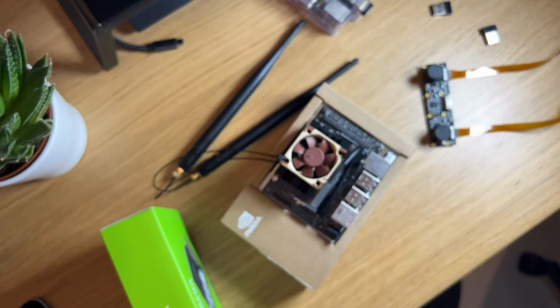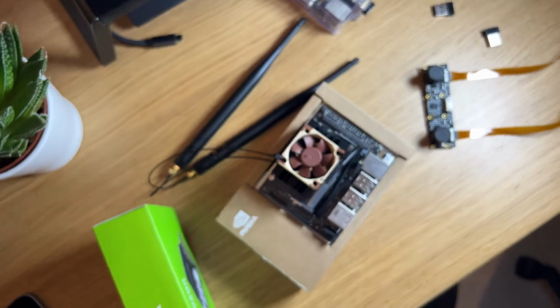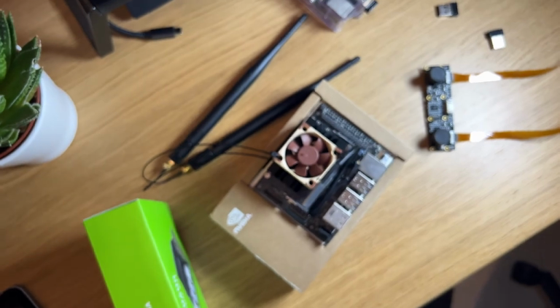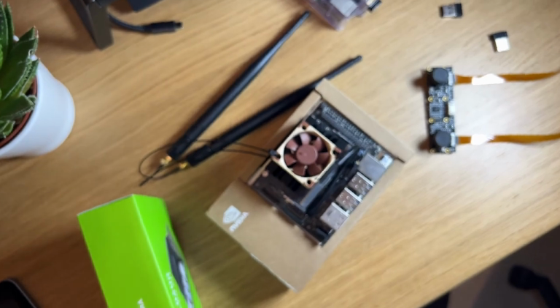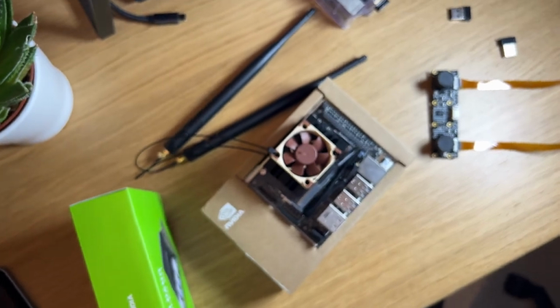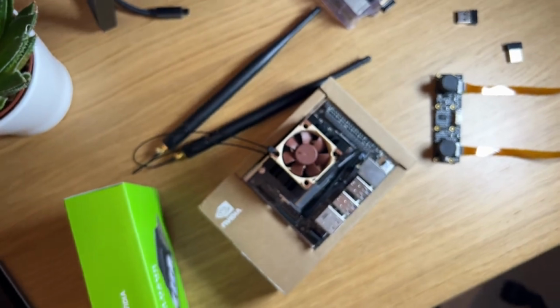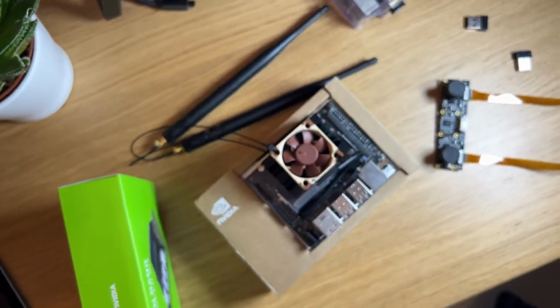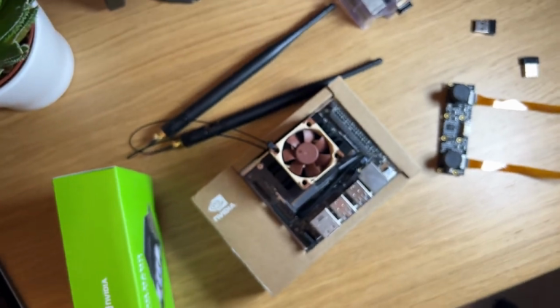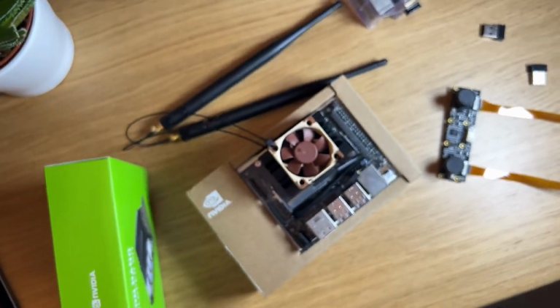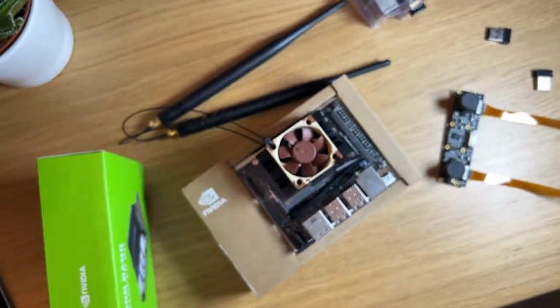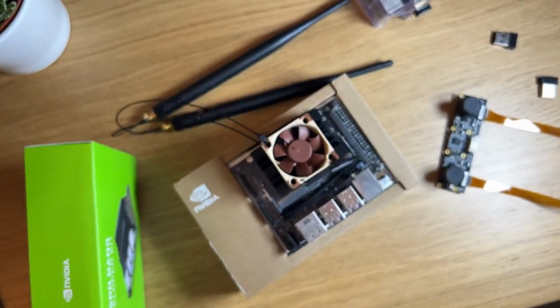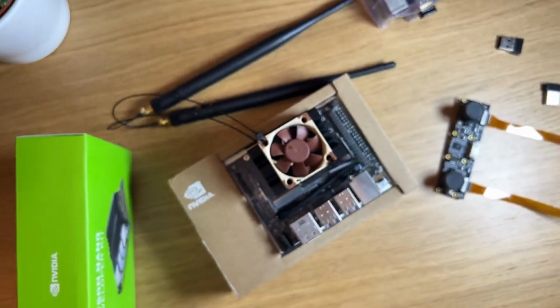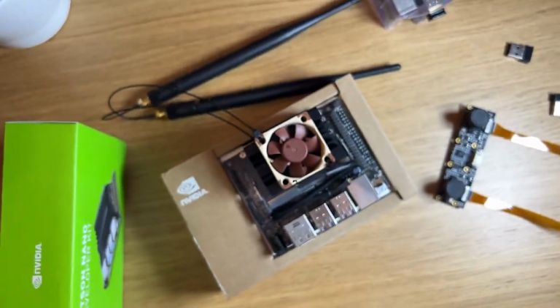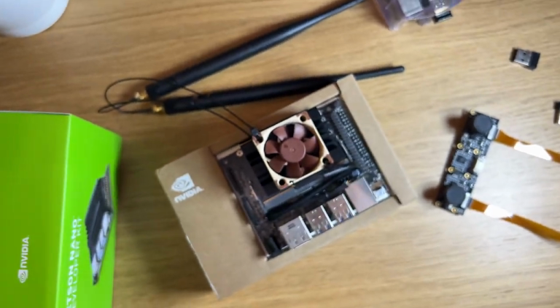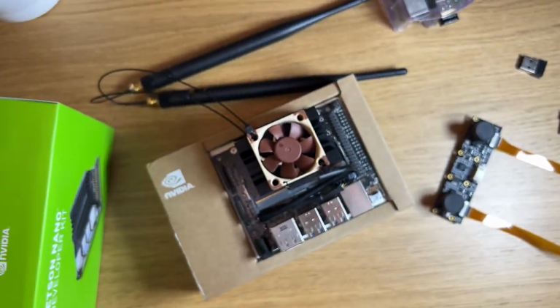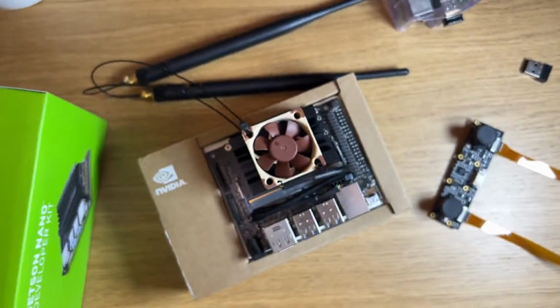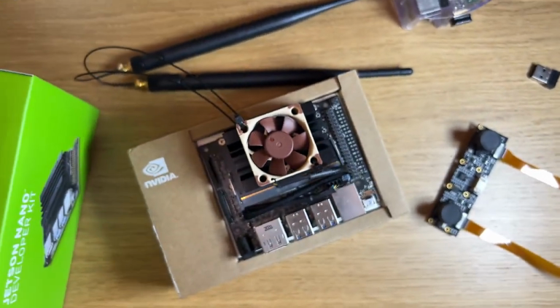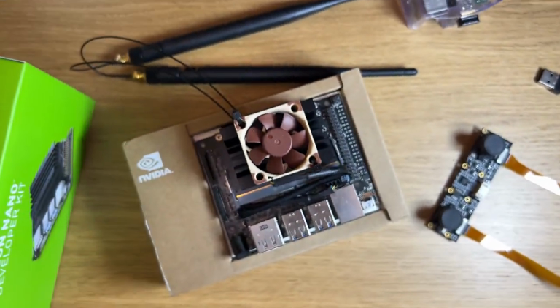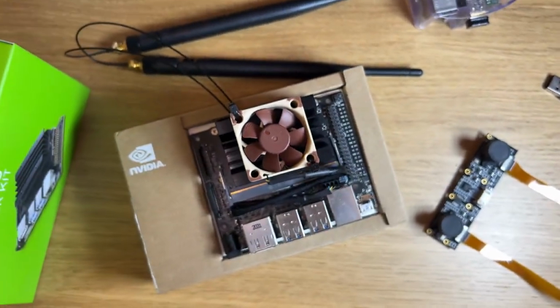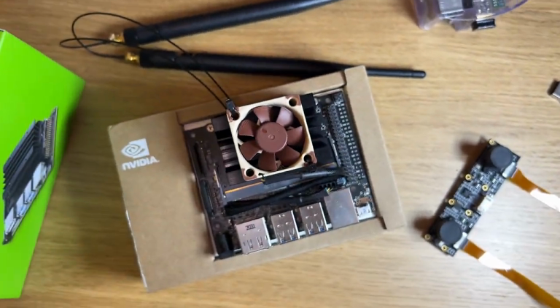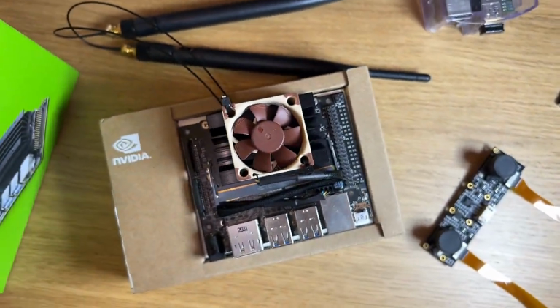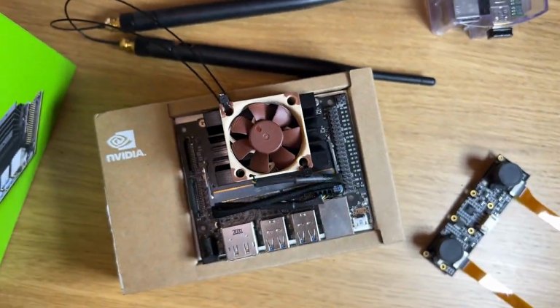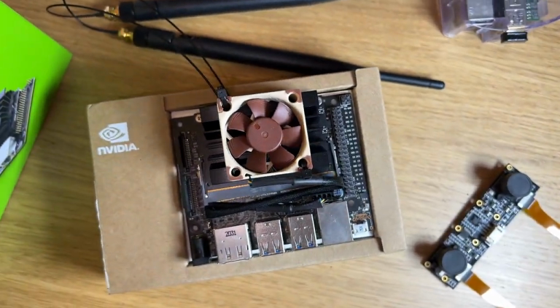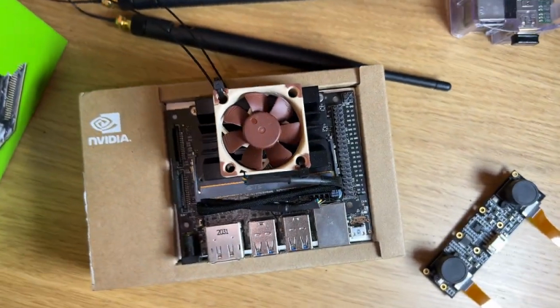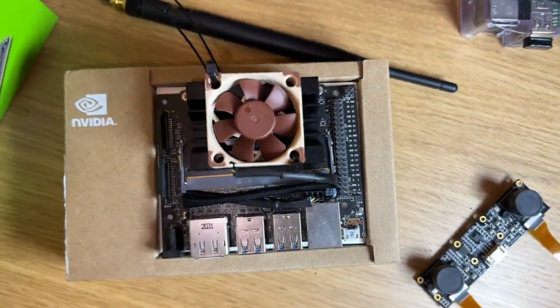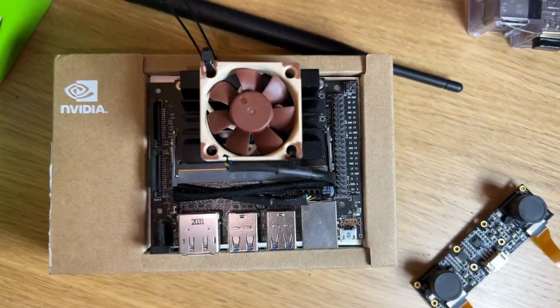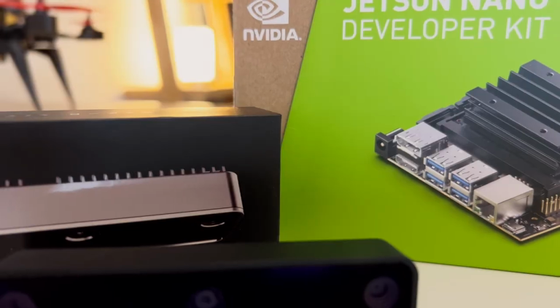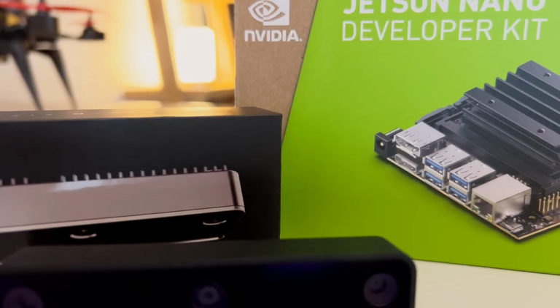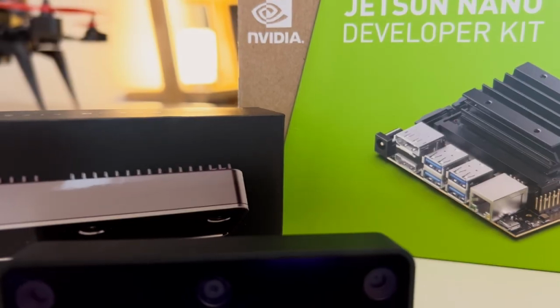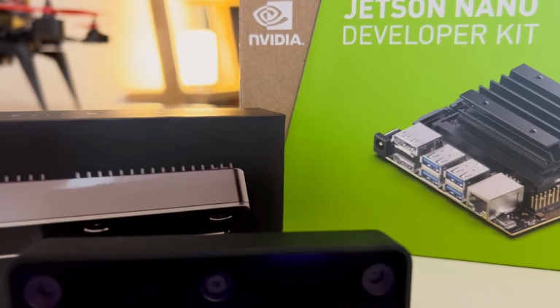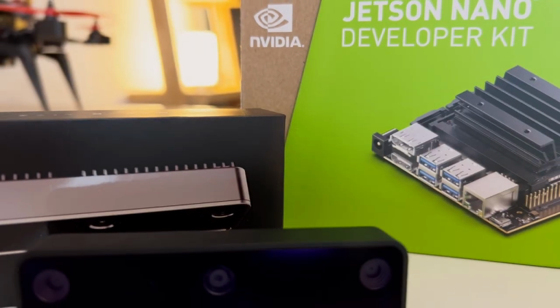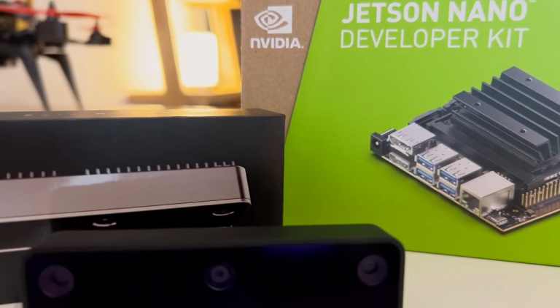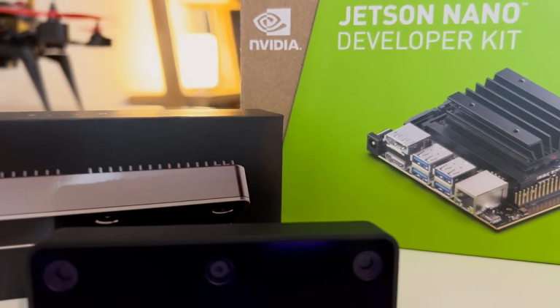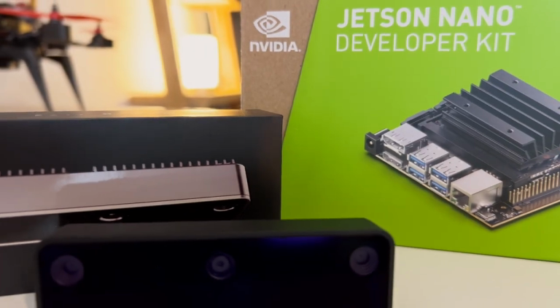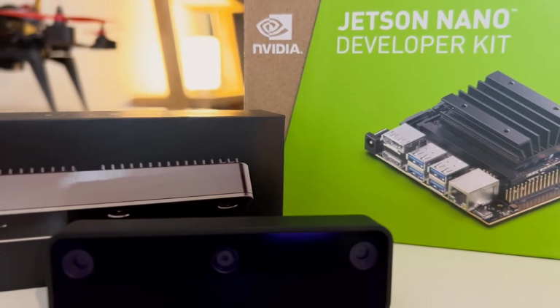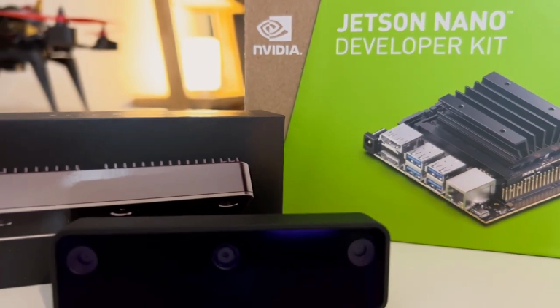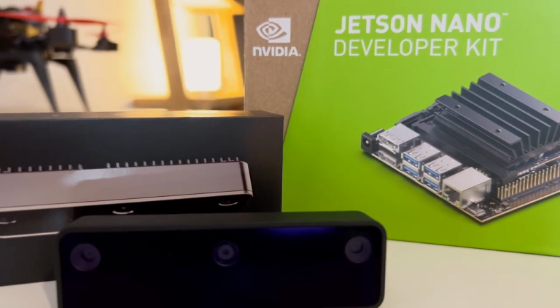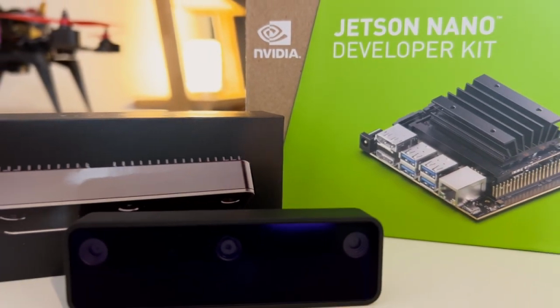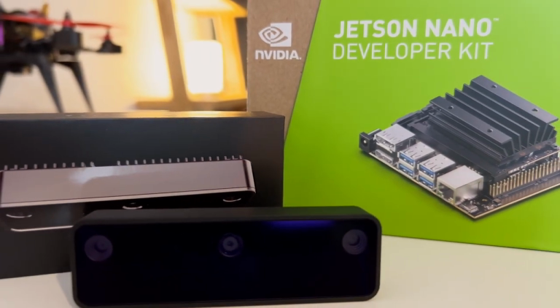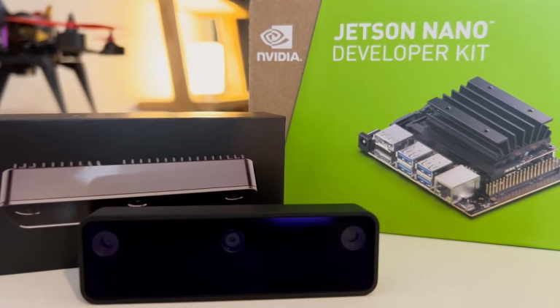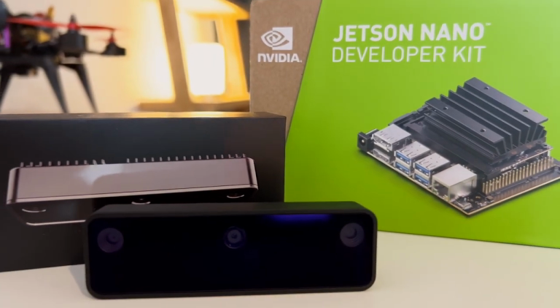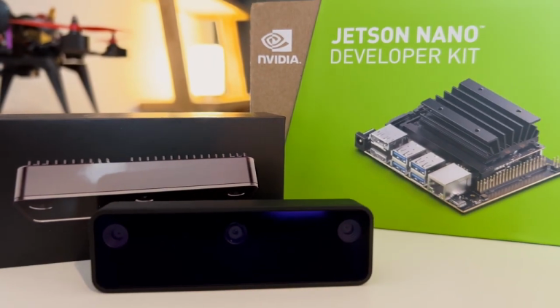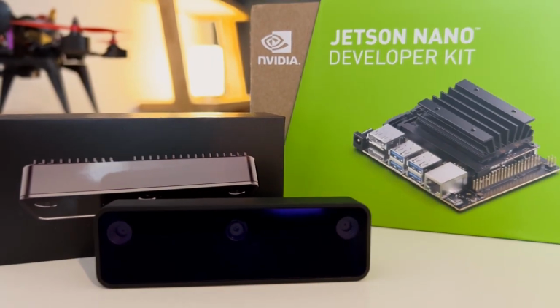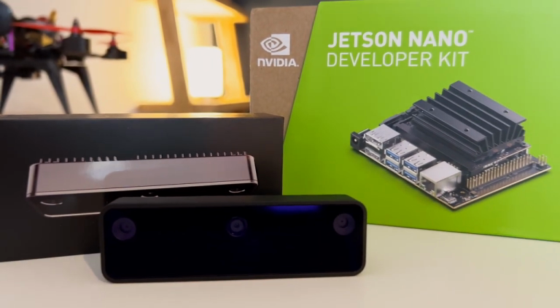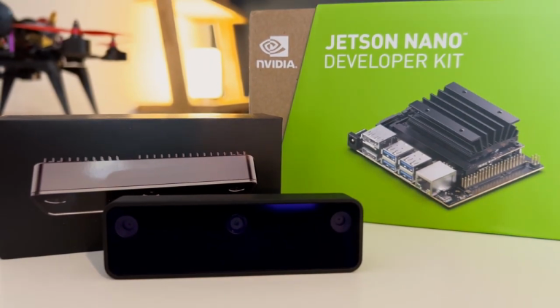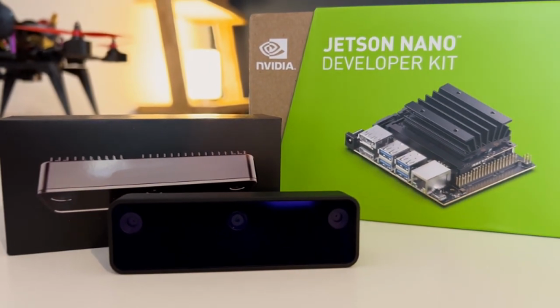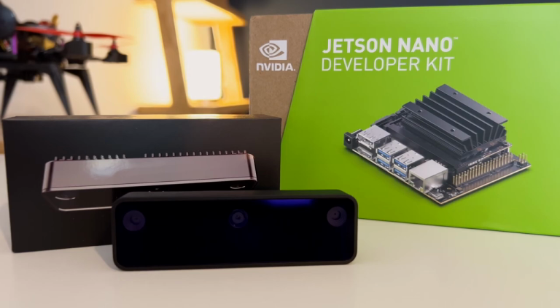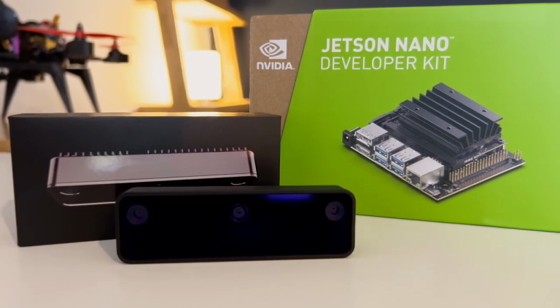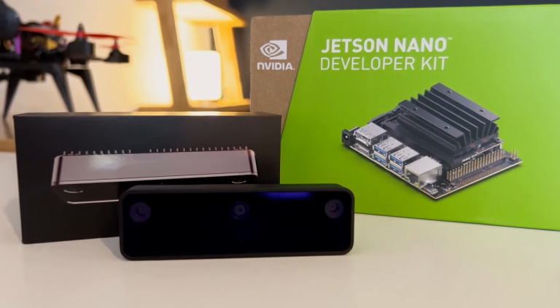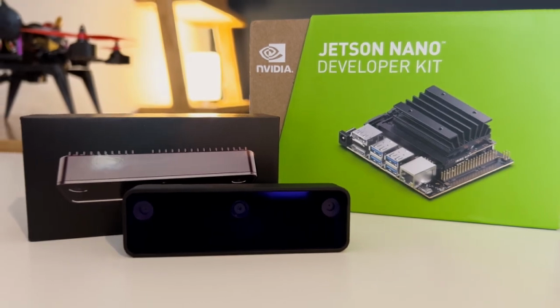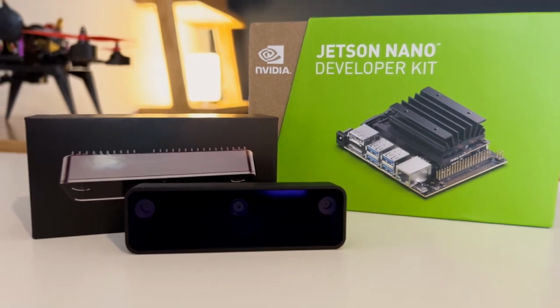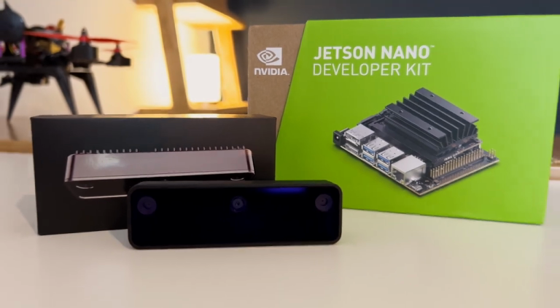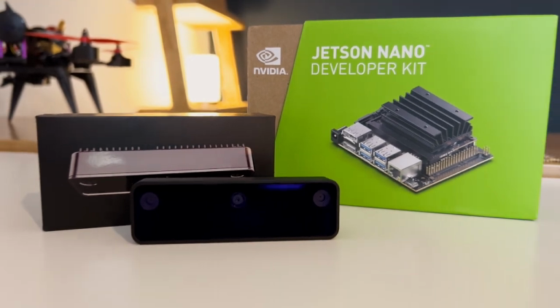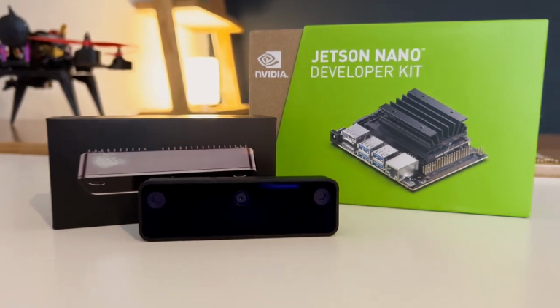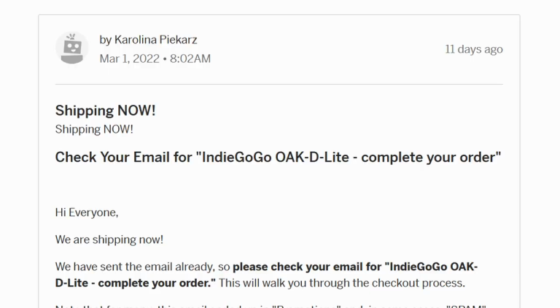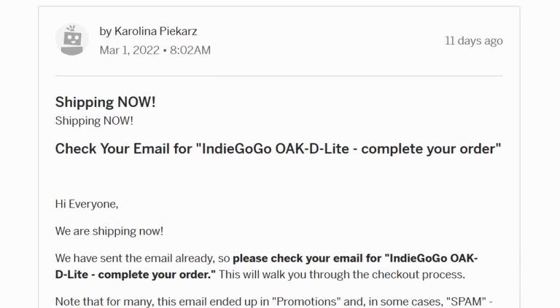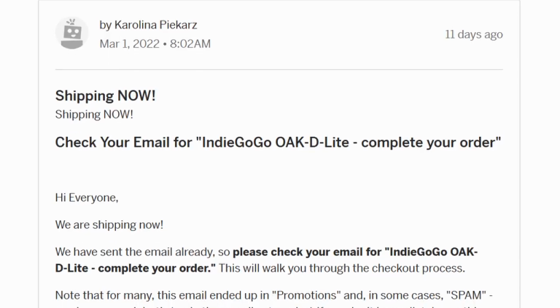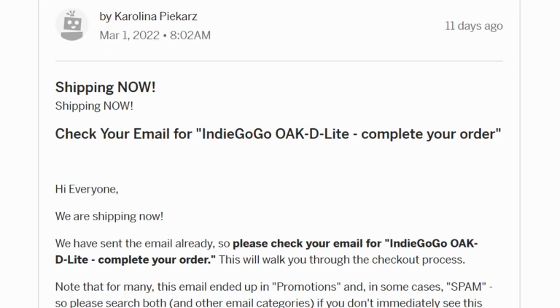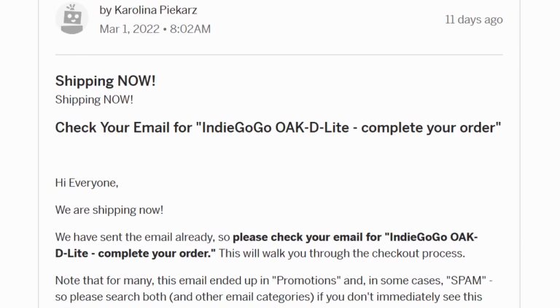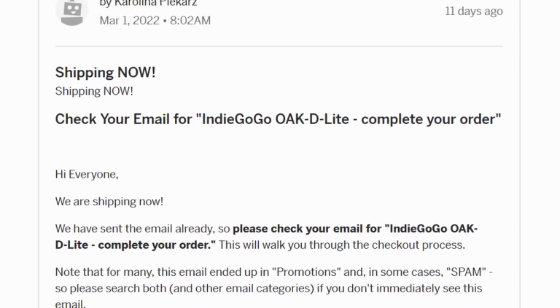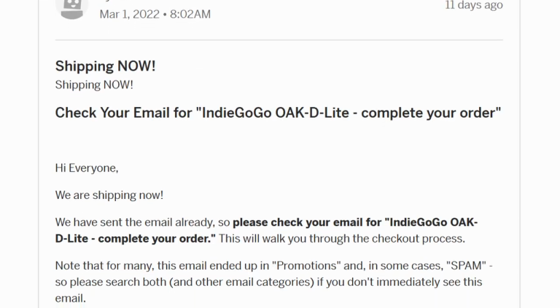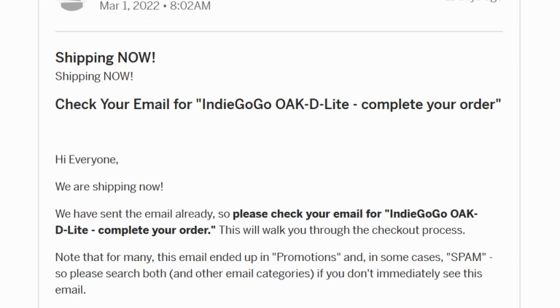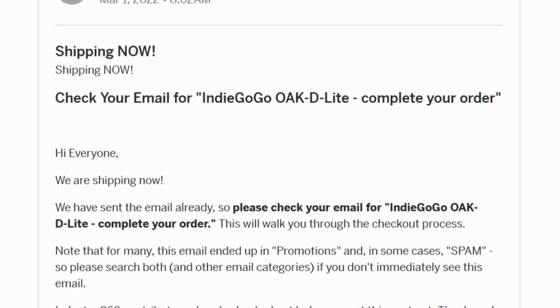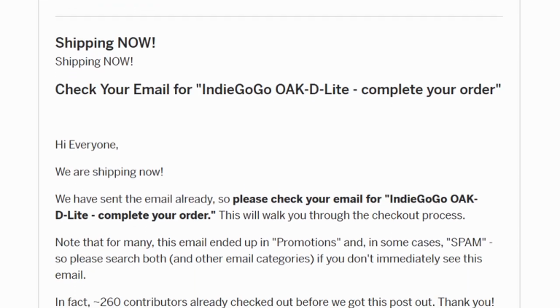To achieve it, I've decided I'm going to be using an NVIDIA Jetson Nano paired with an Oak-D-Lite depth camera, which was actually just released.